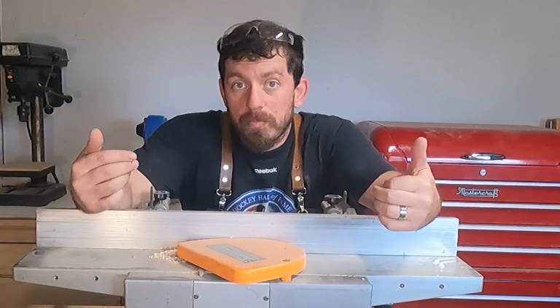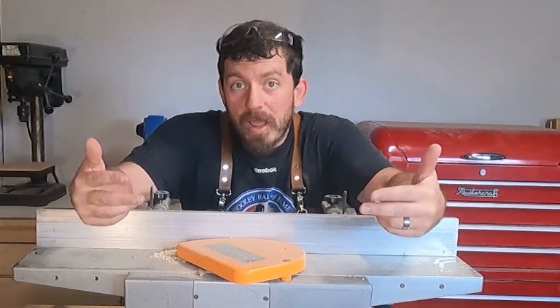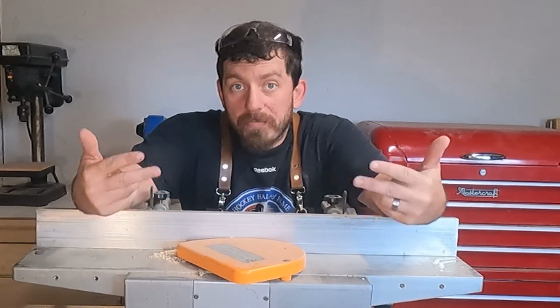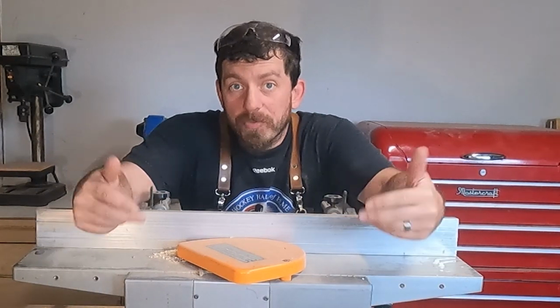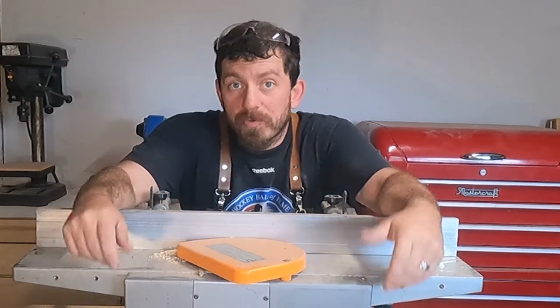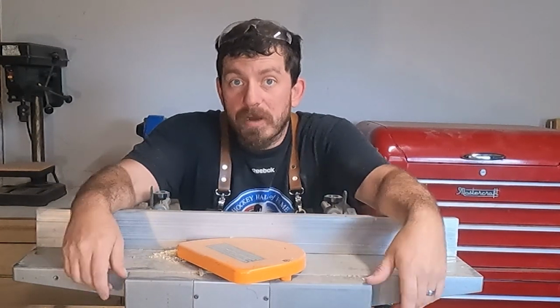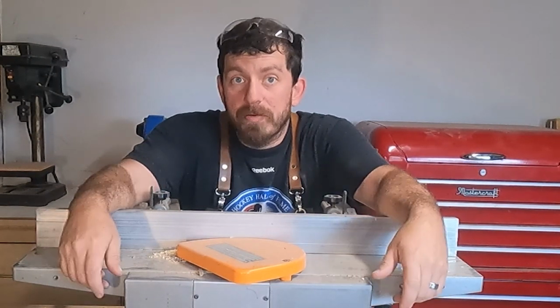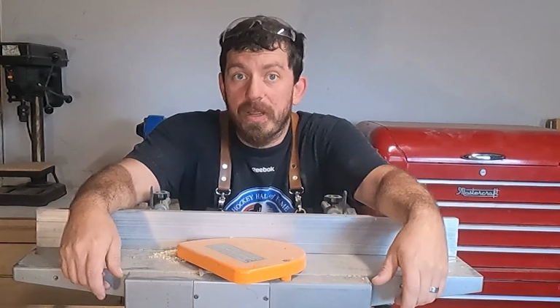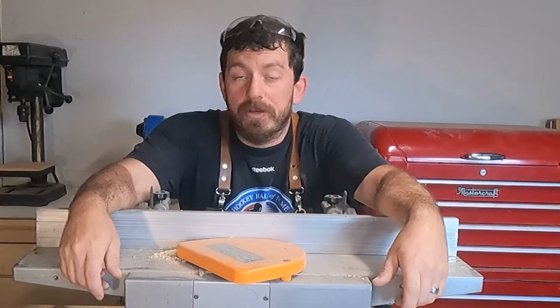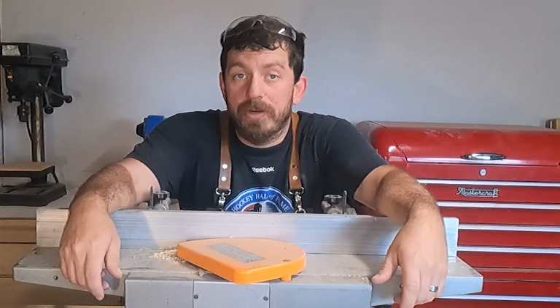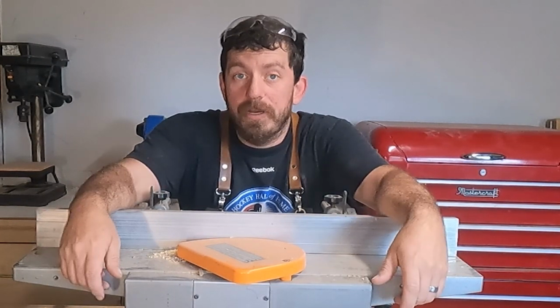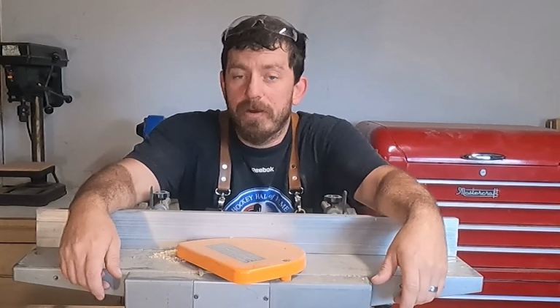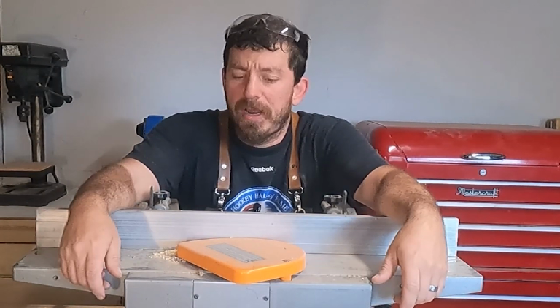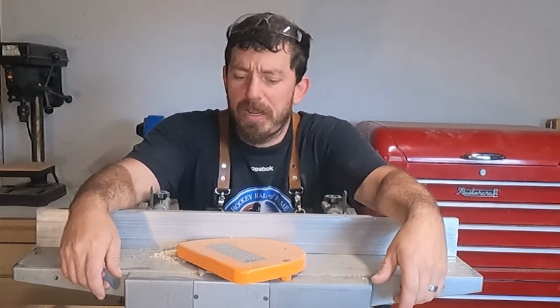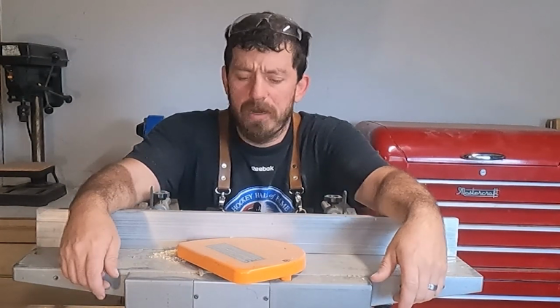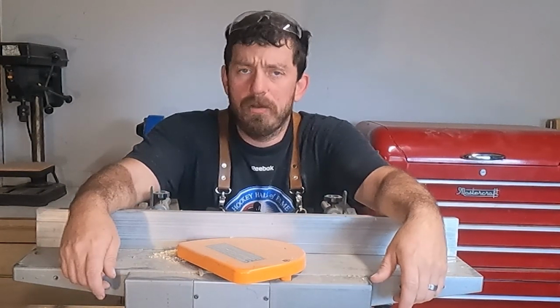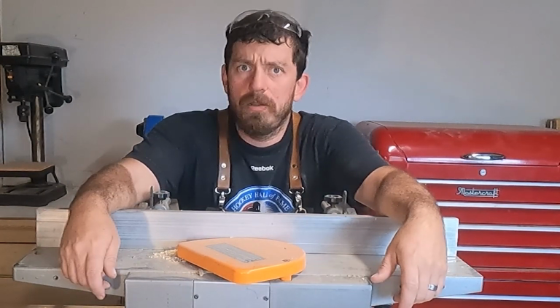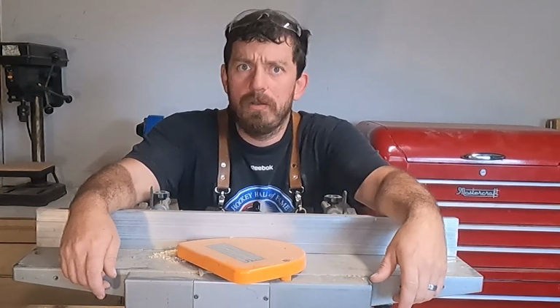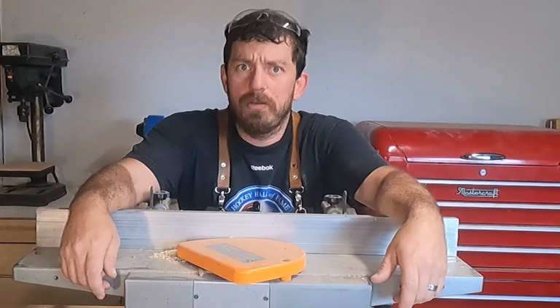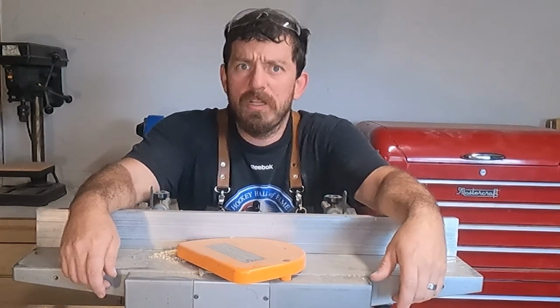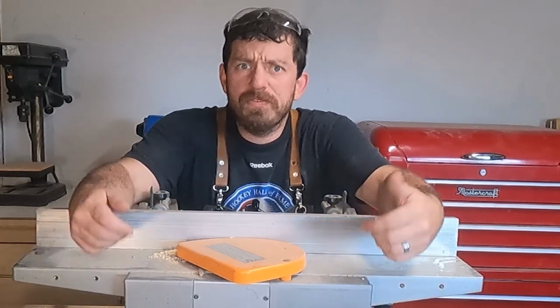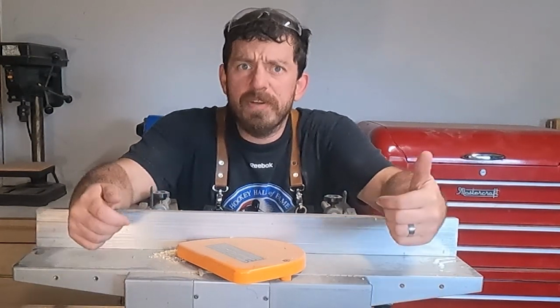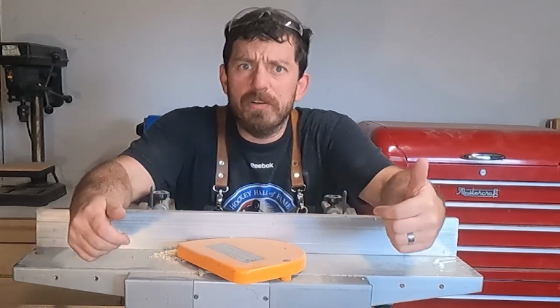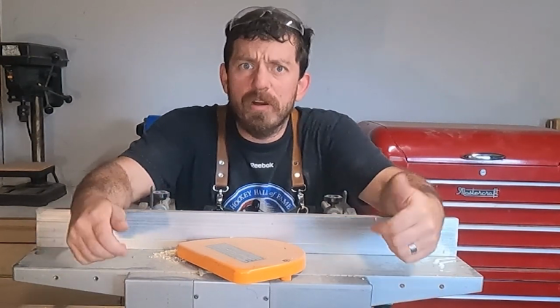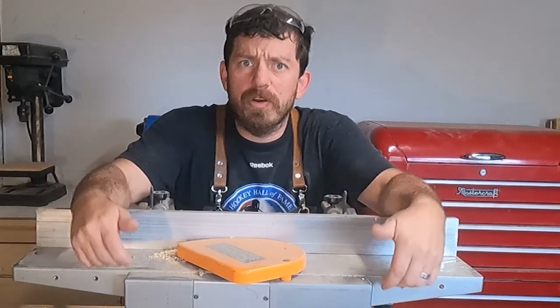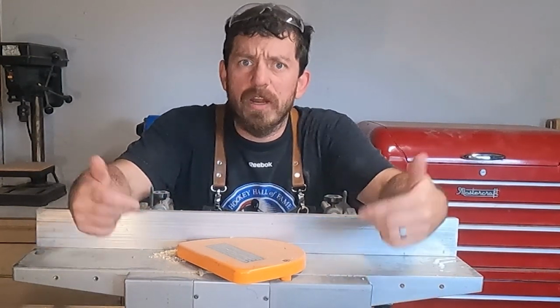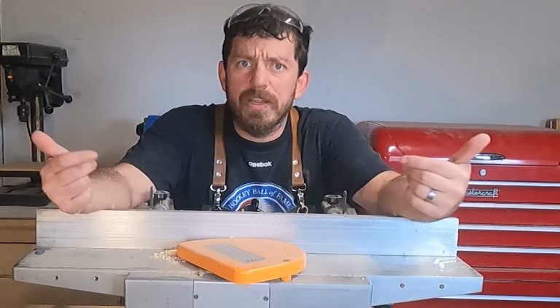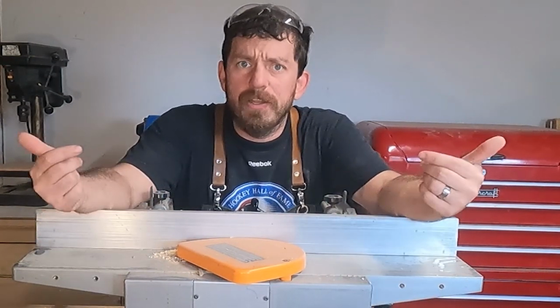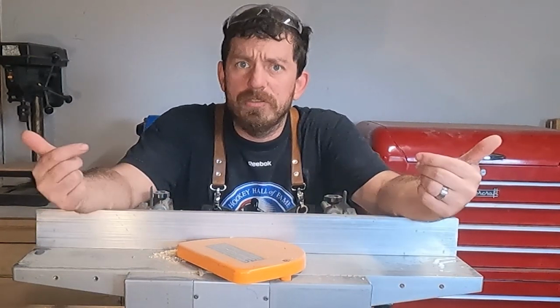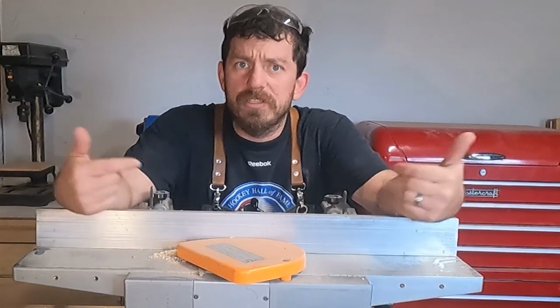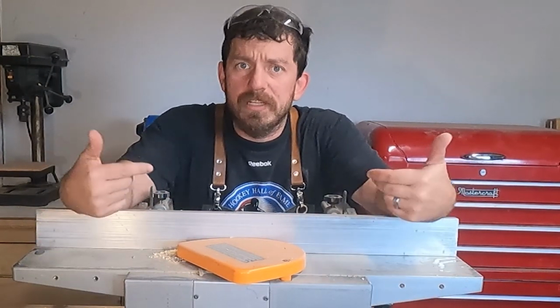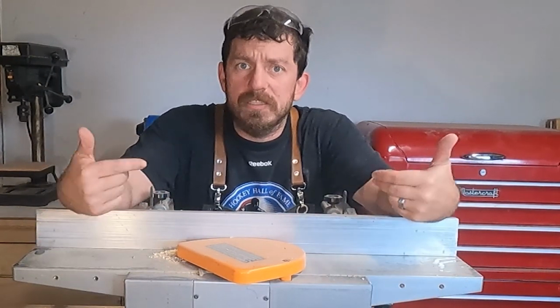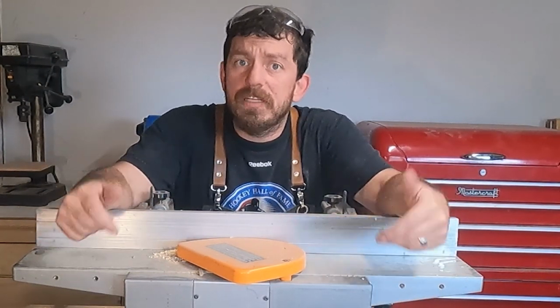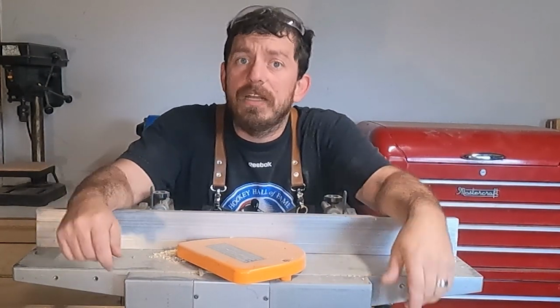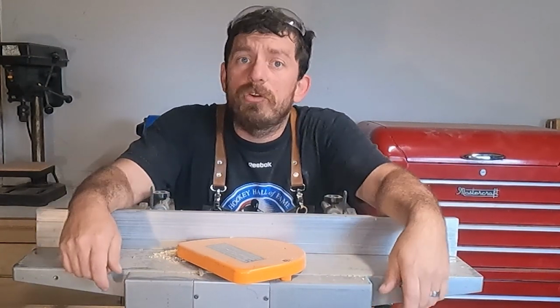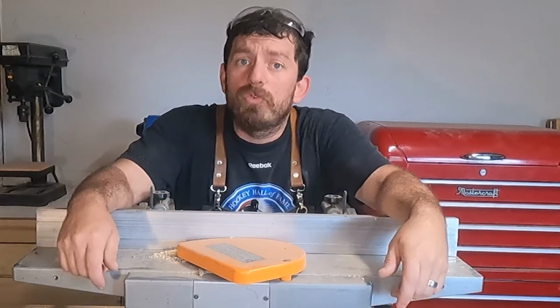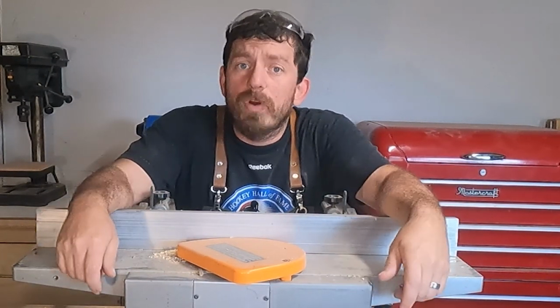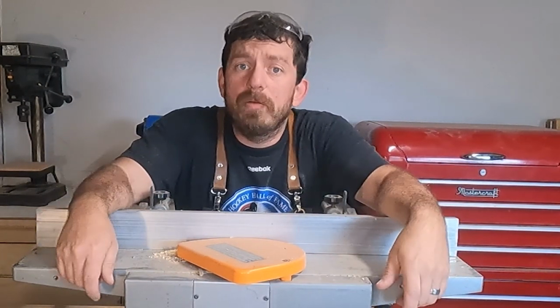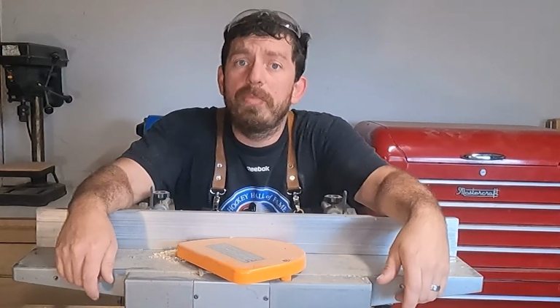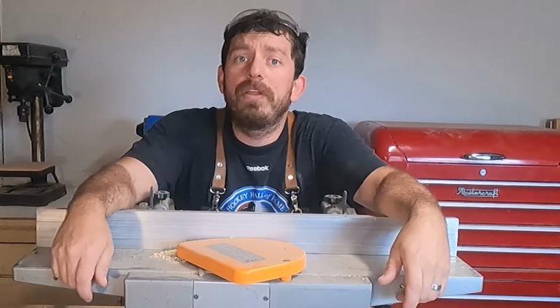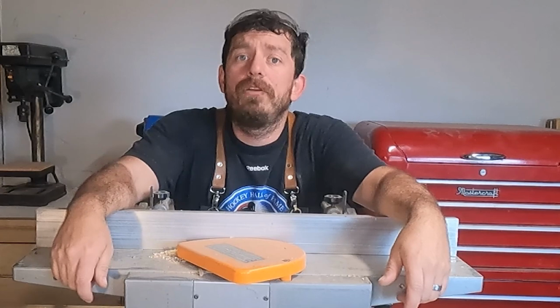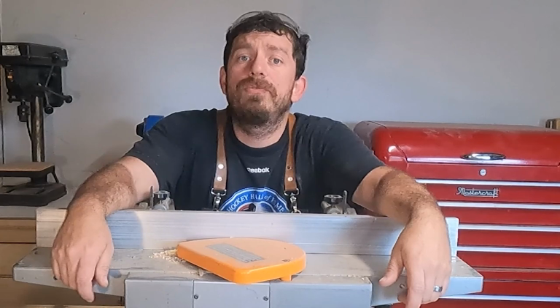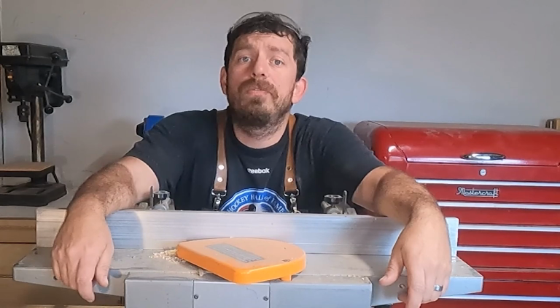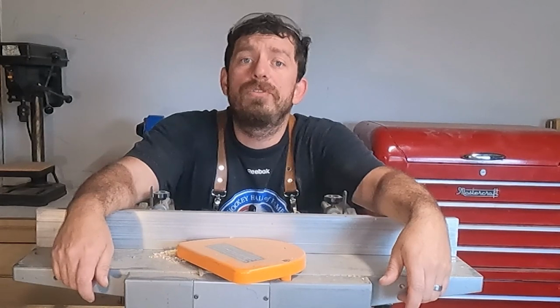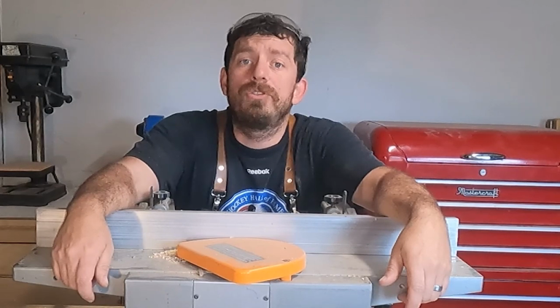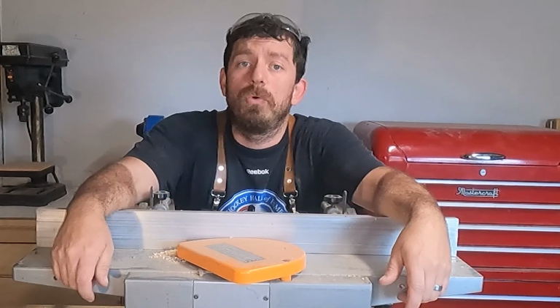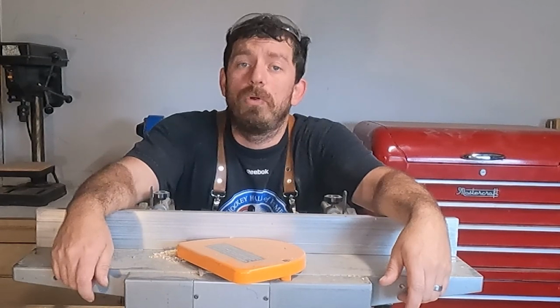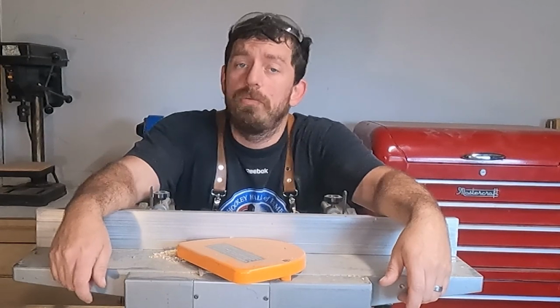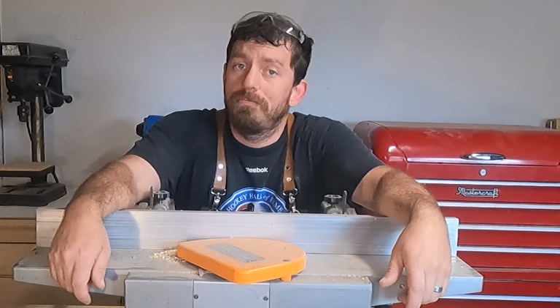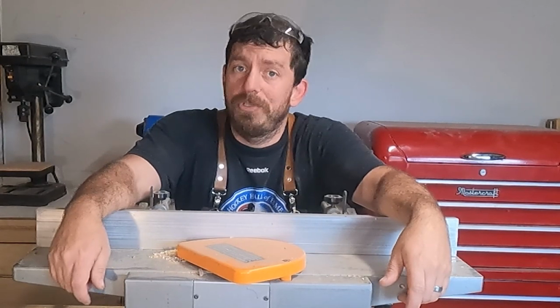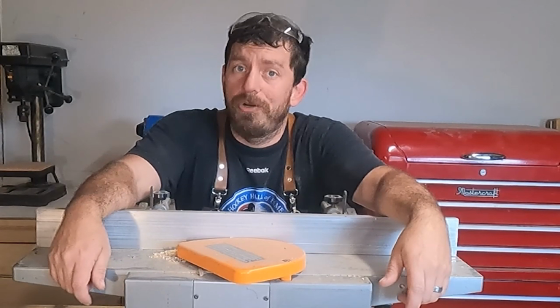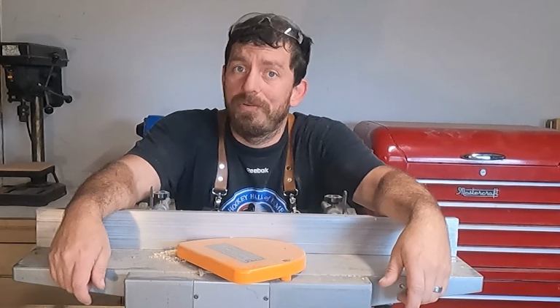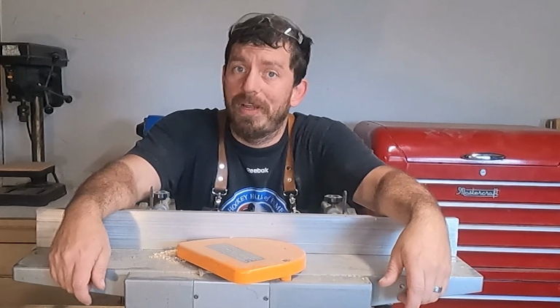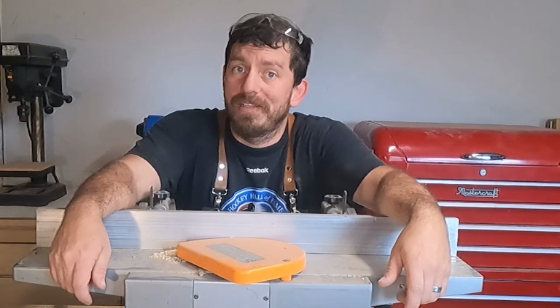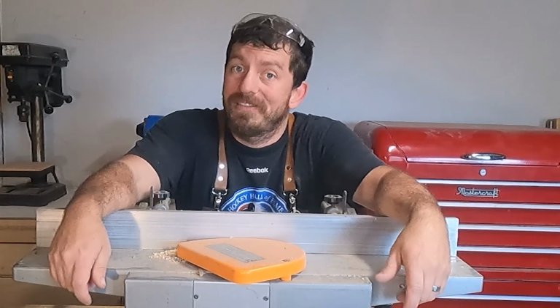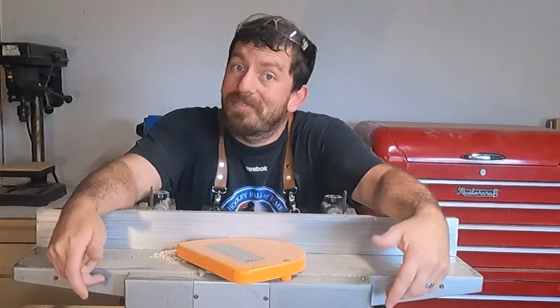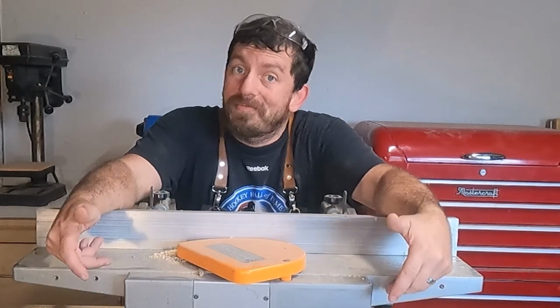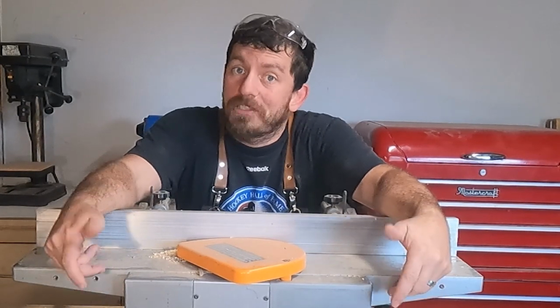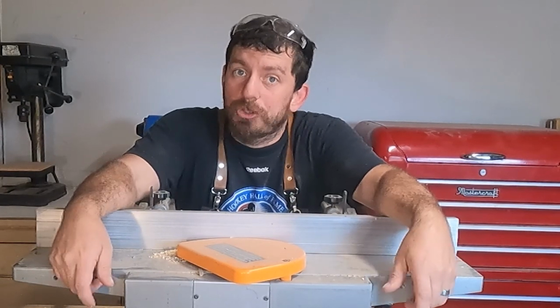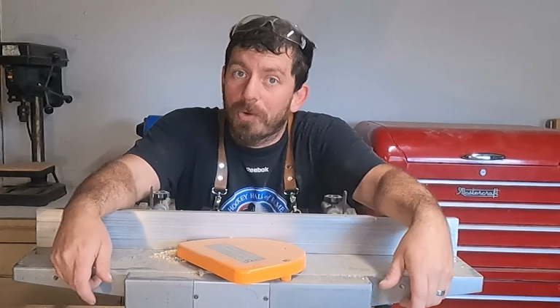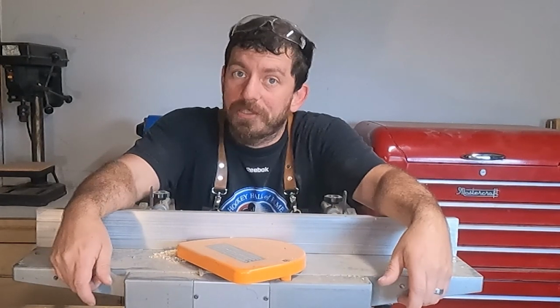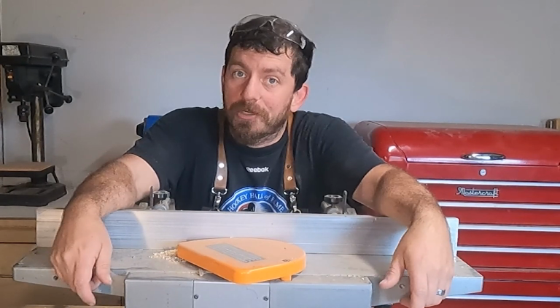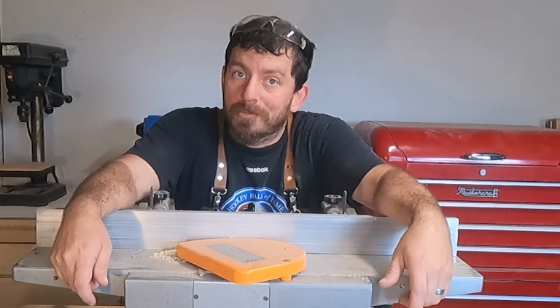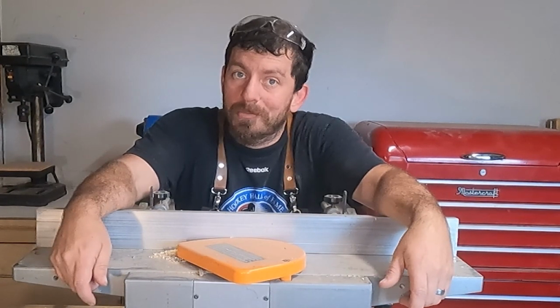Matt from The Random Maker here, and let's figure out how to use this incredibly useful tool known as the jointer.